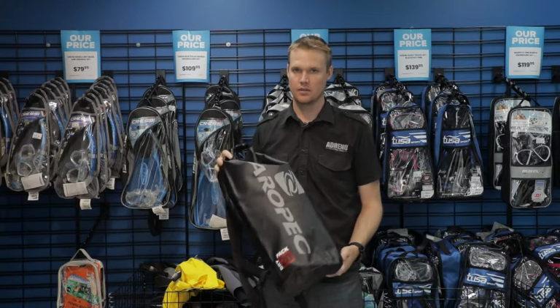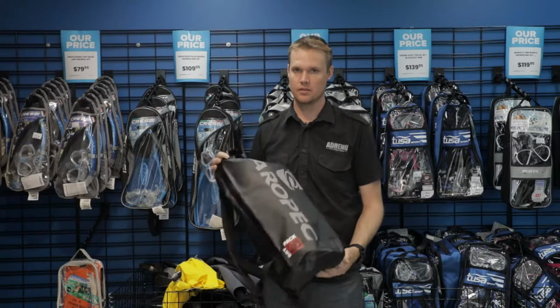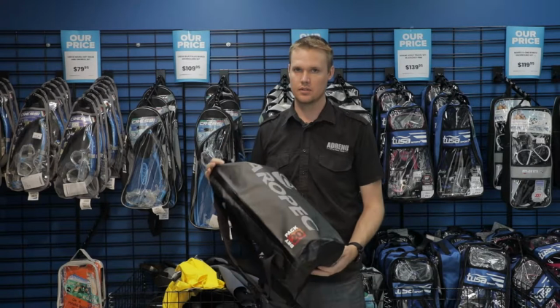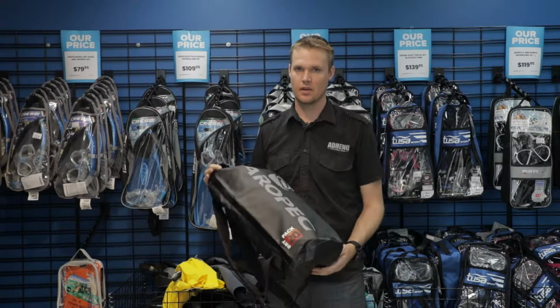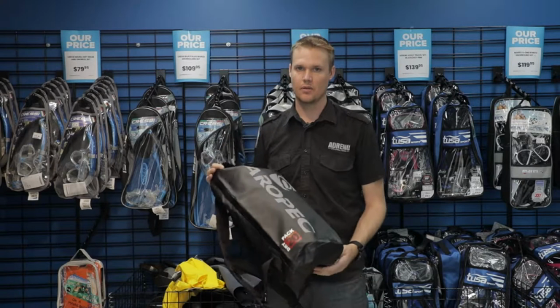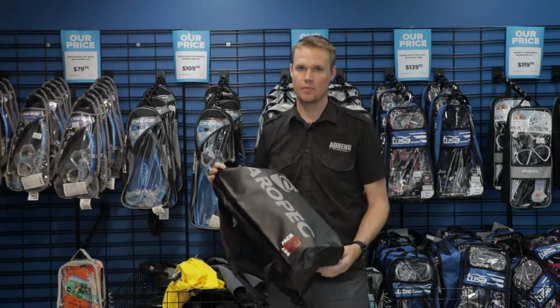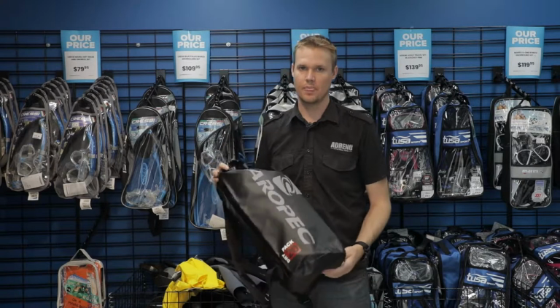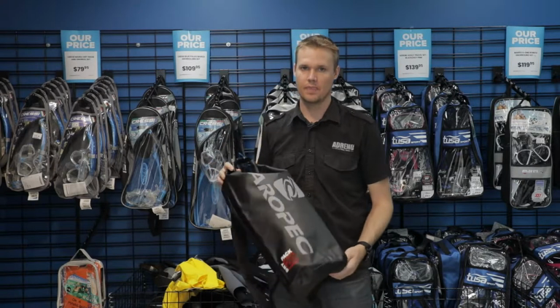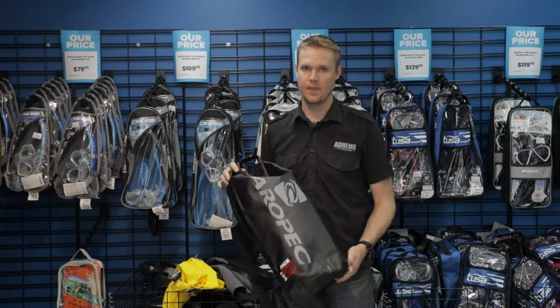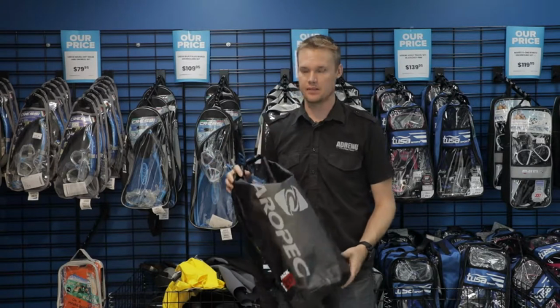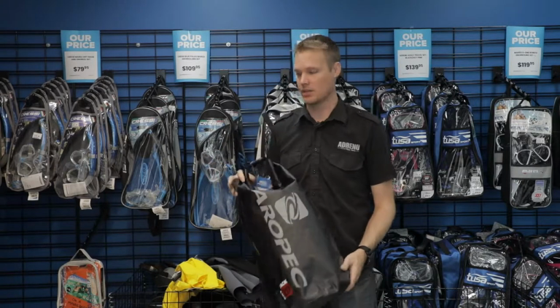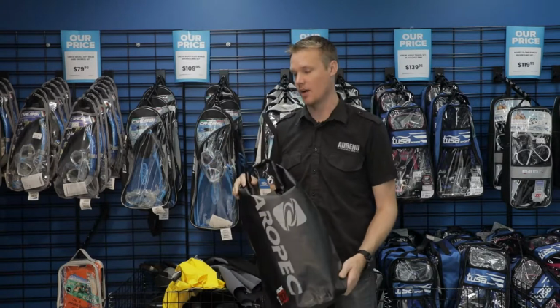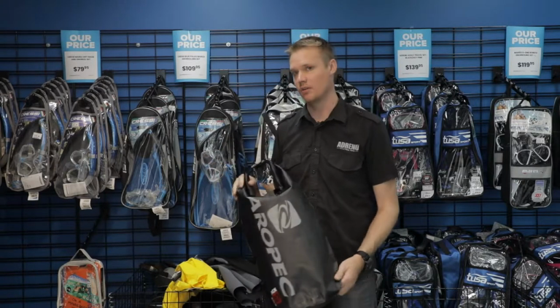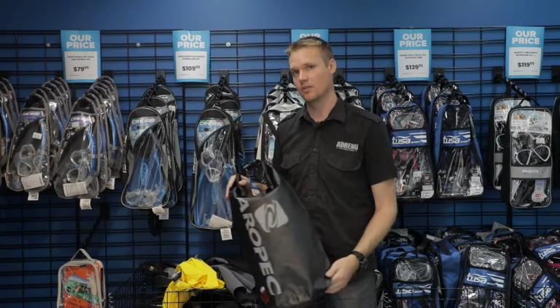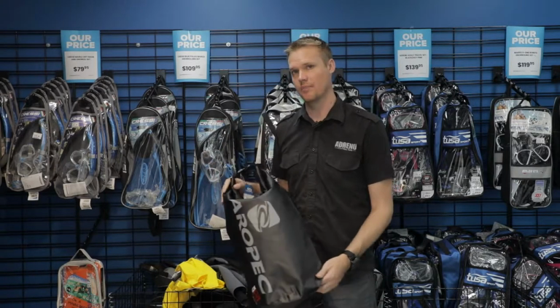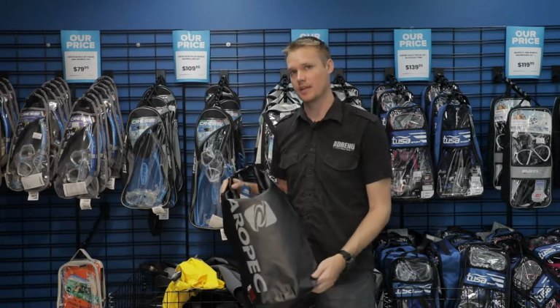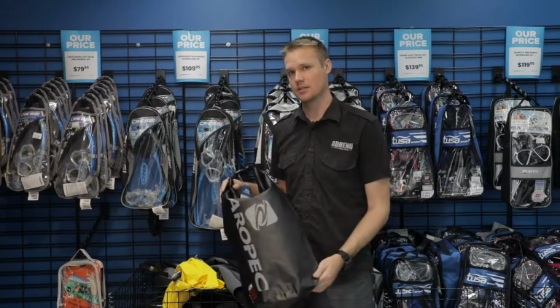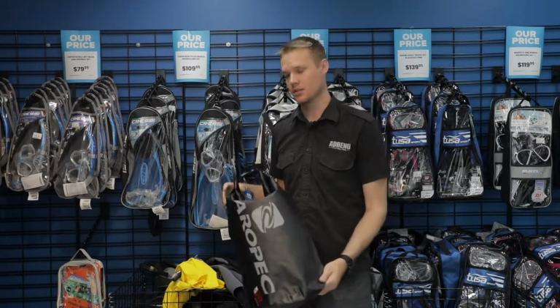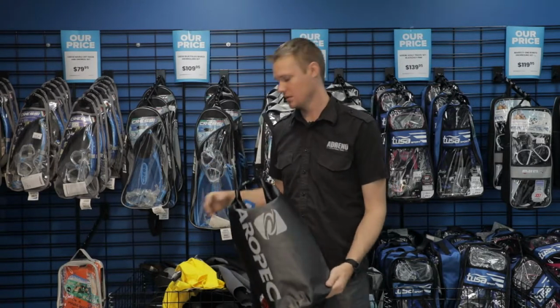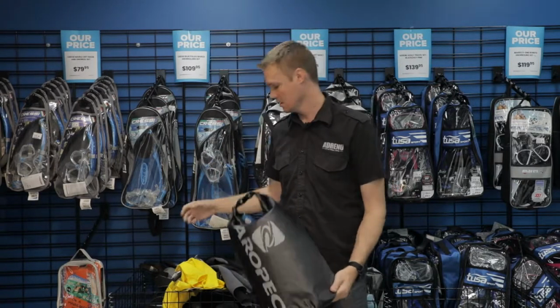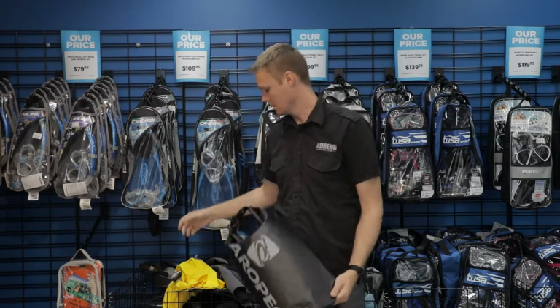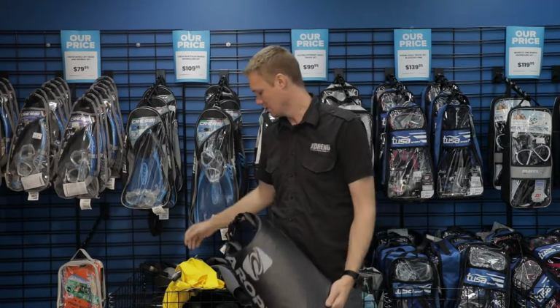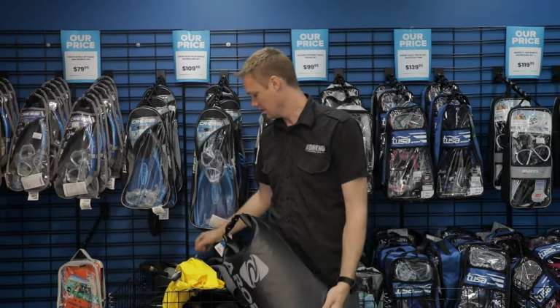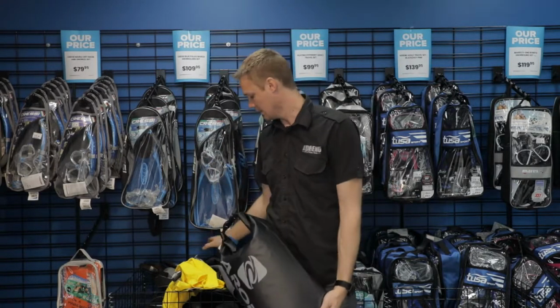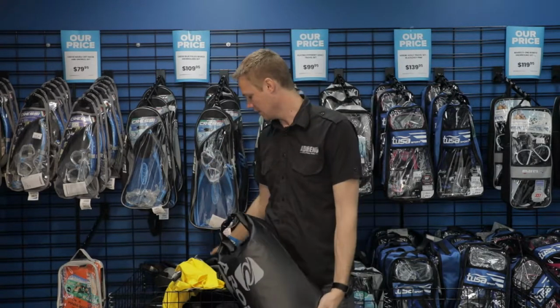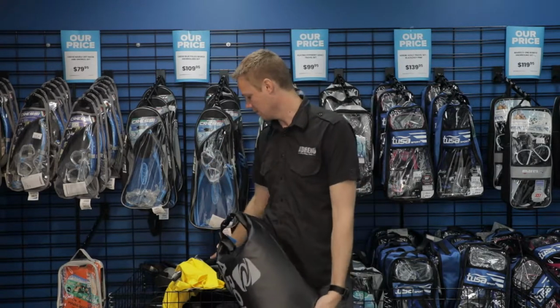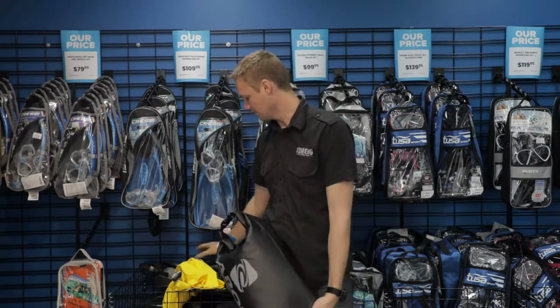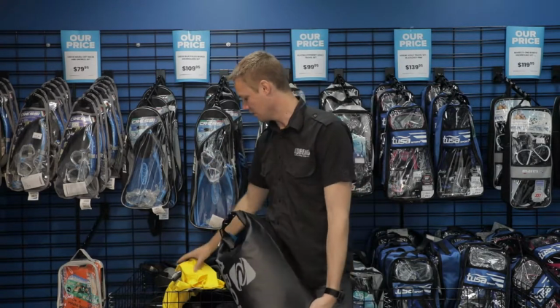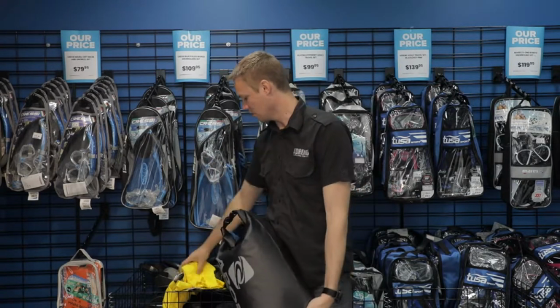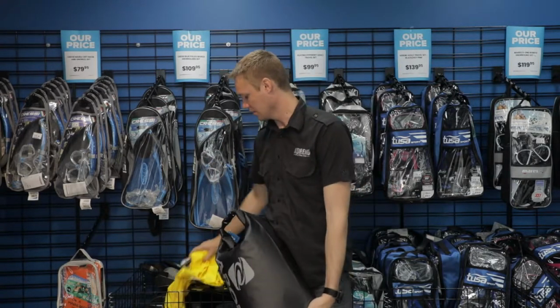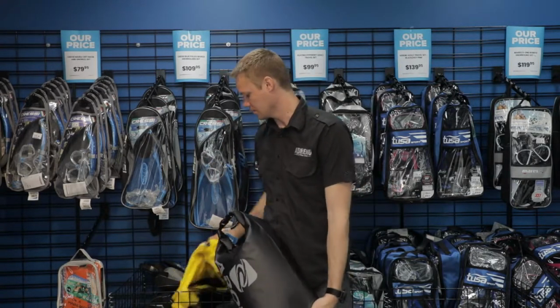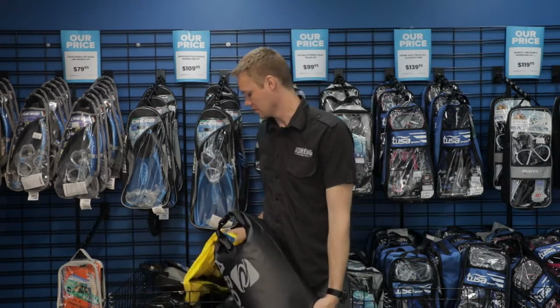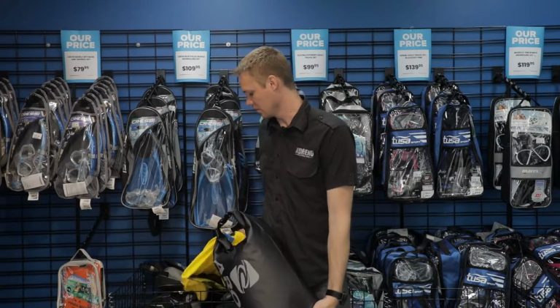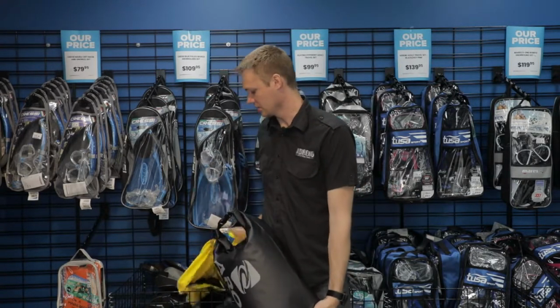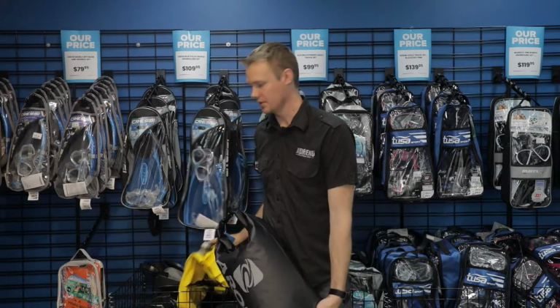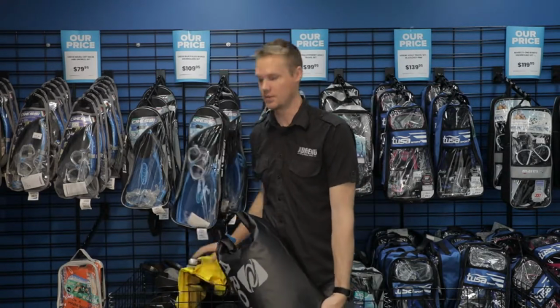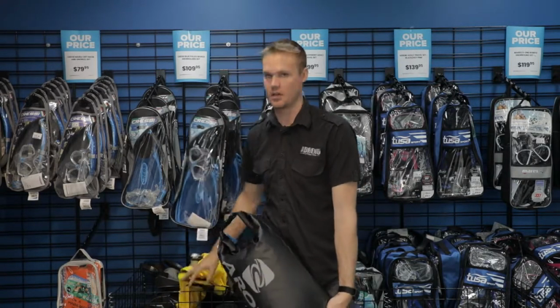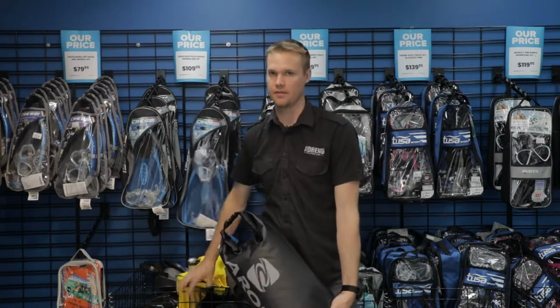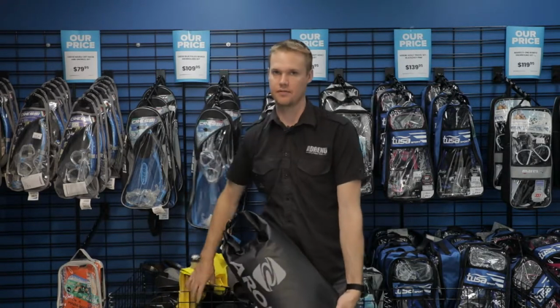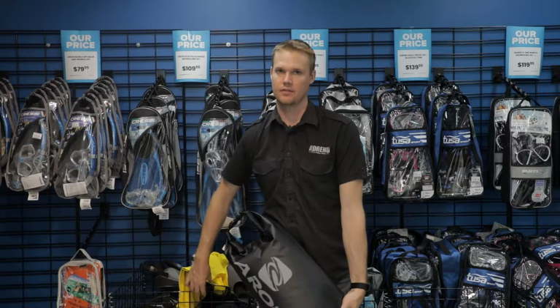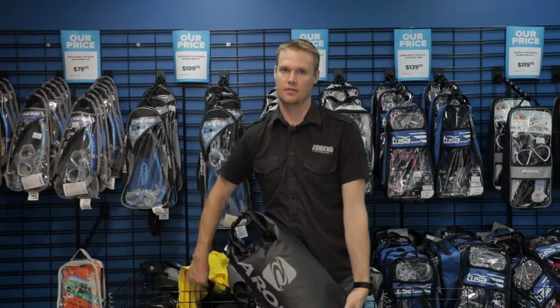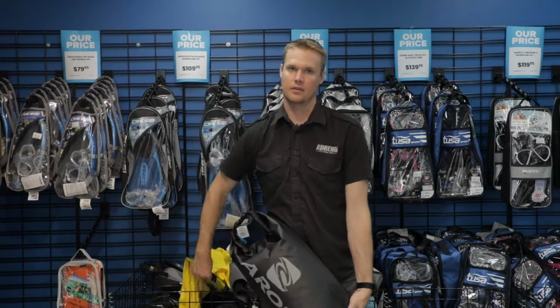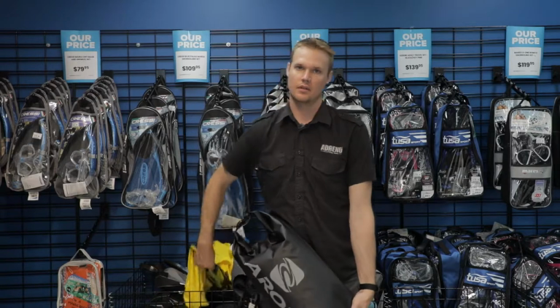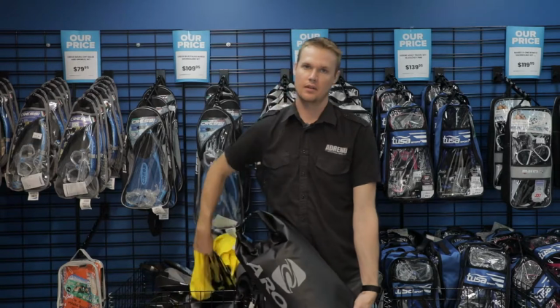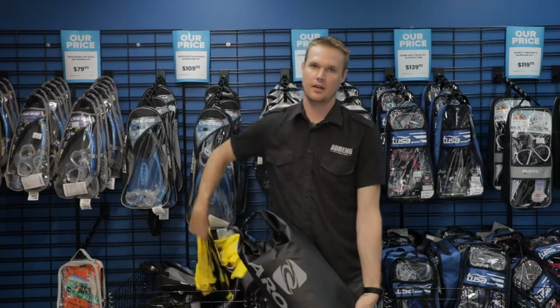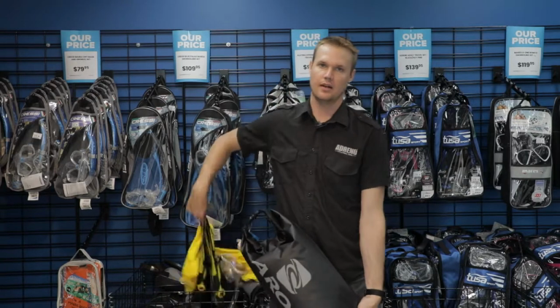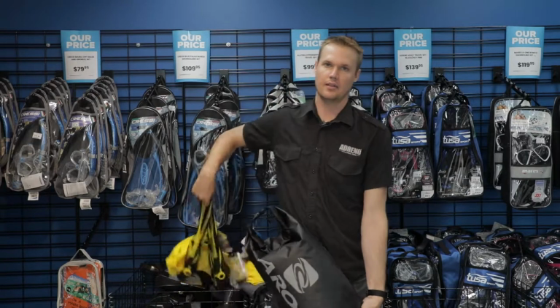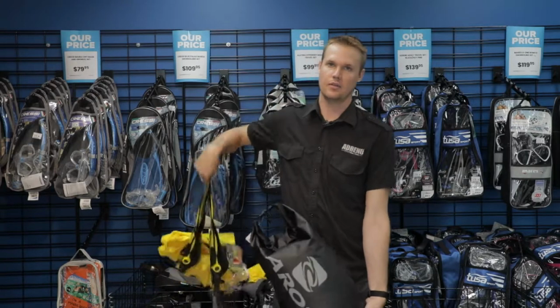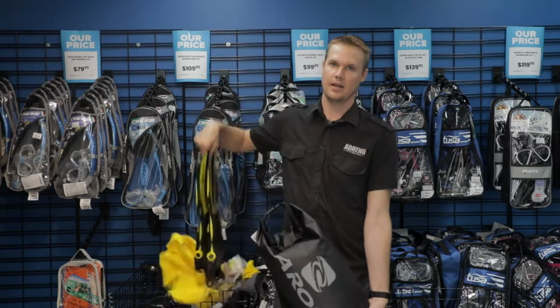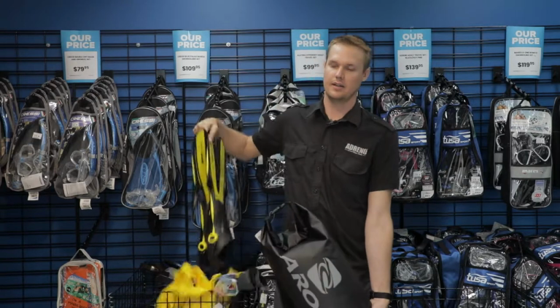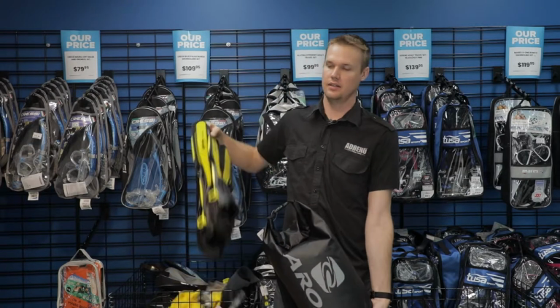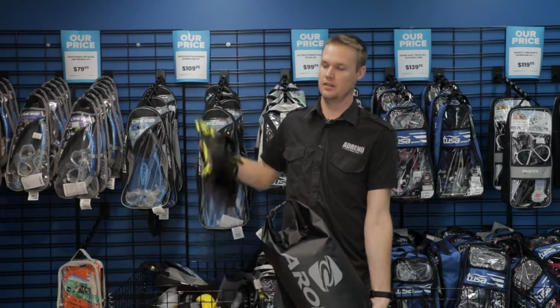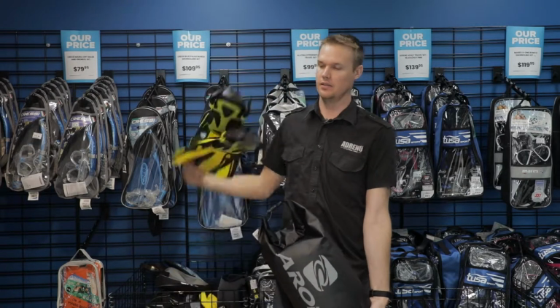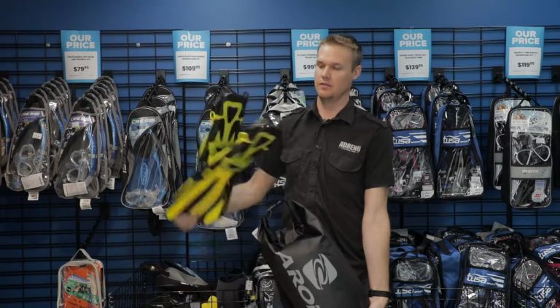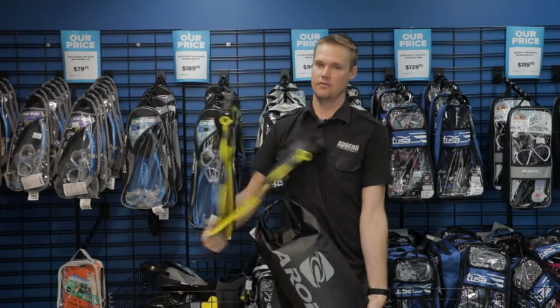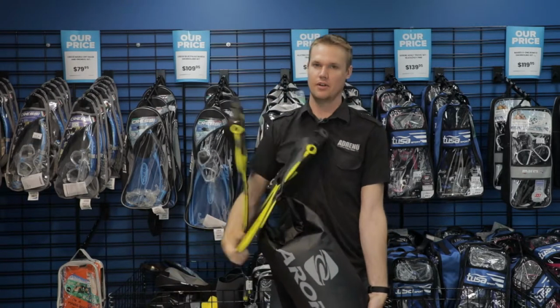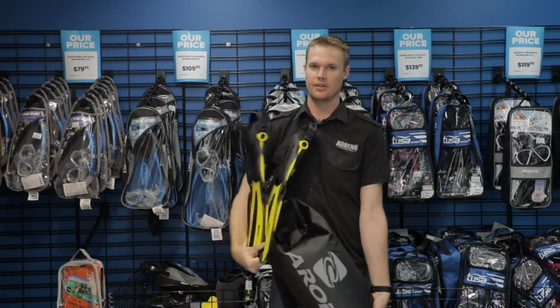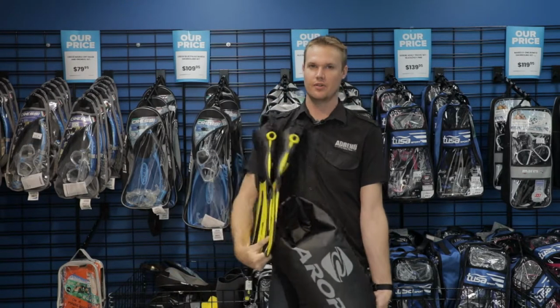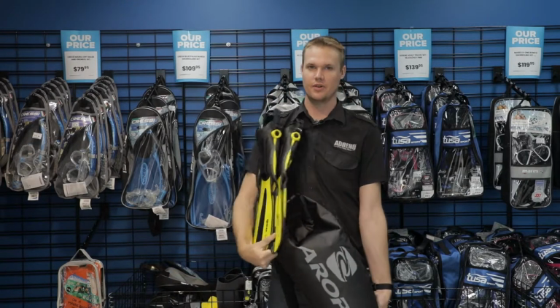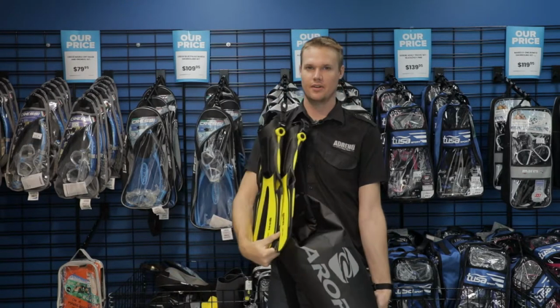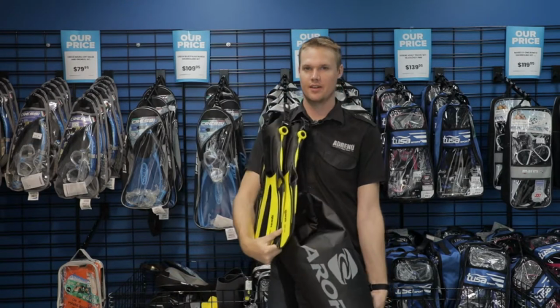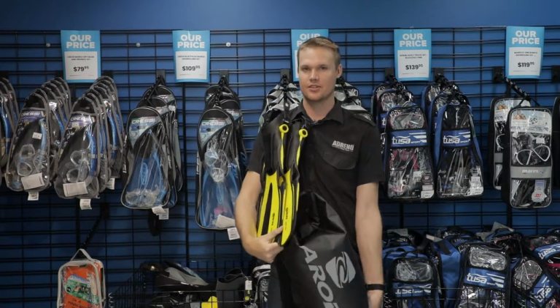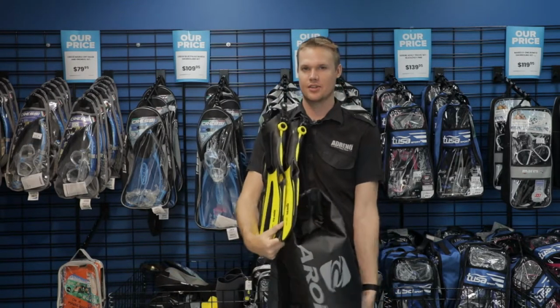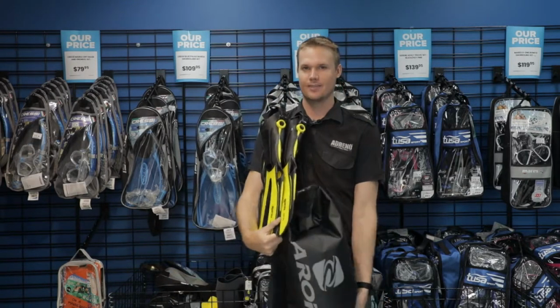So that's a couple of the basics for all your snorkeling gear that you might need while you're going on a nice trip.